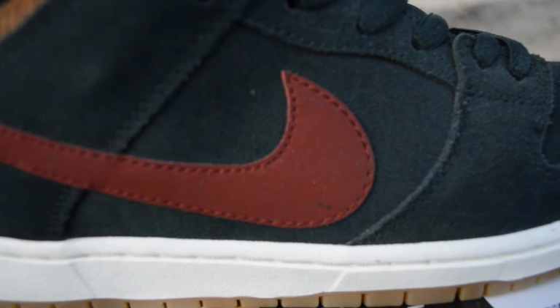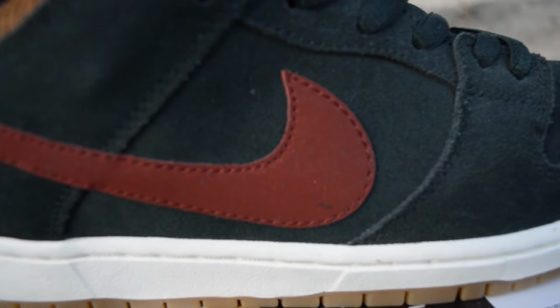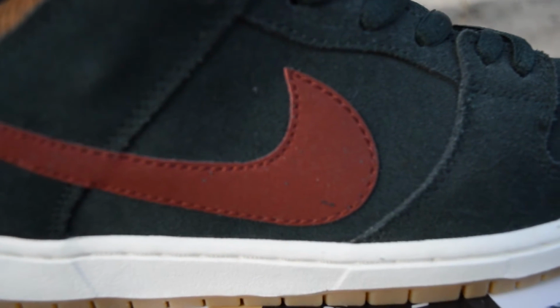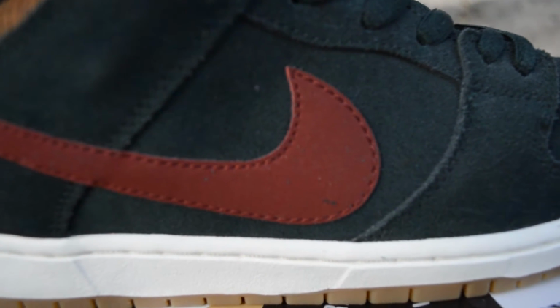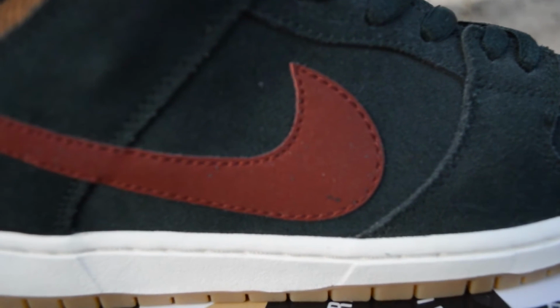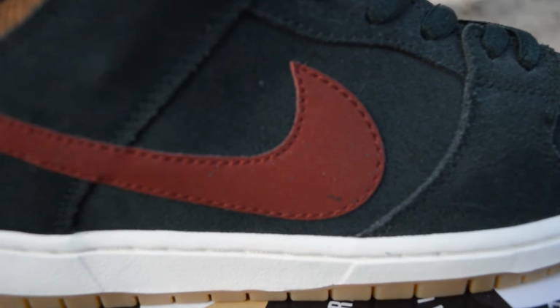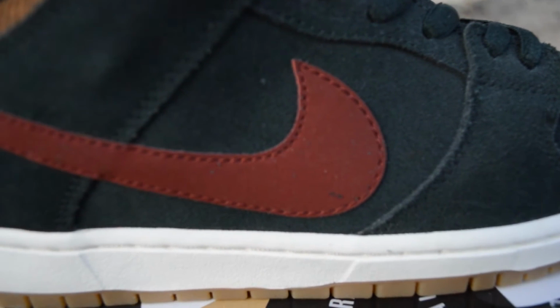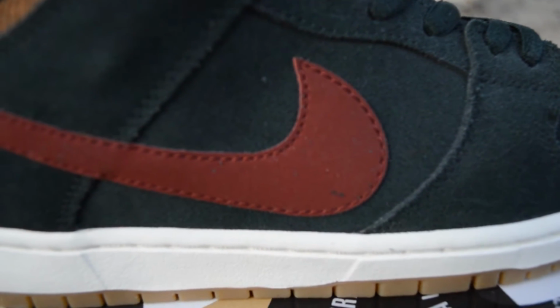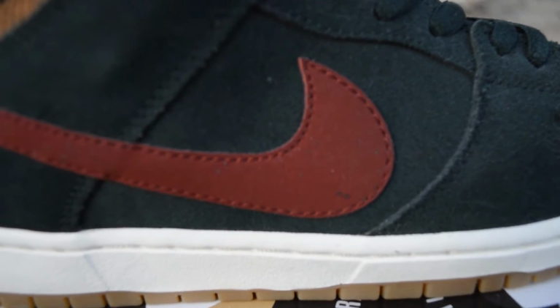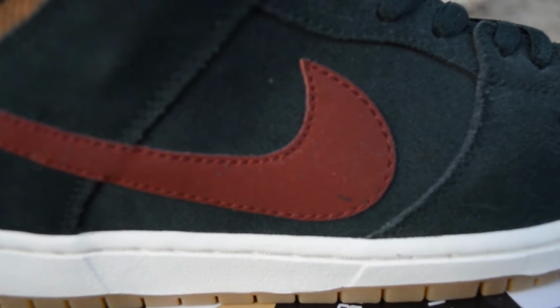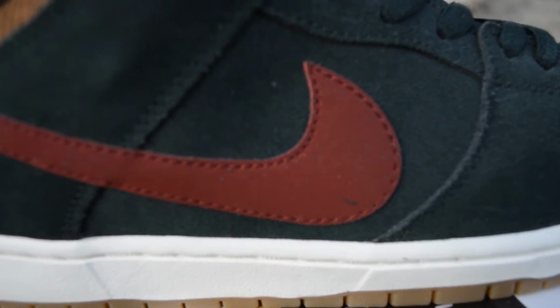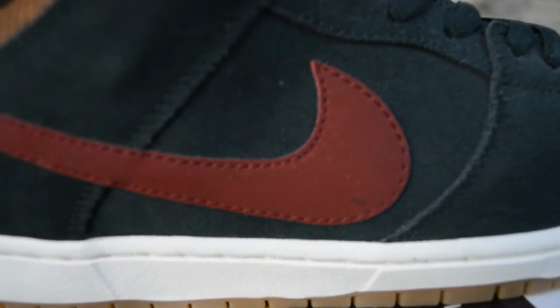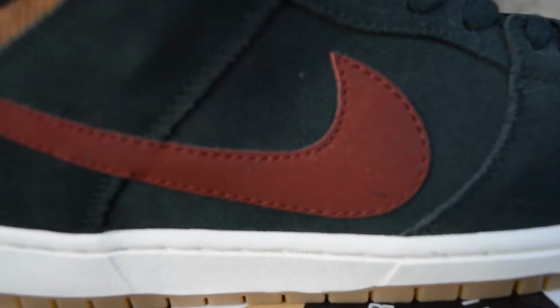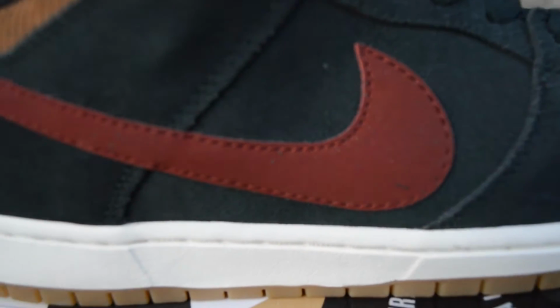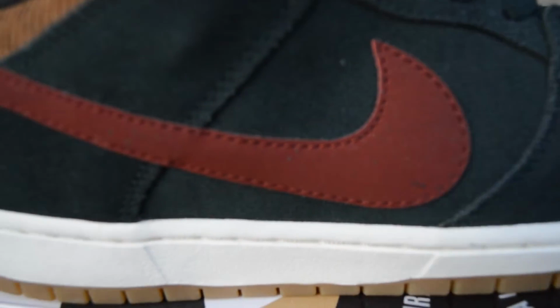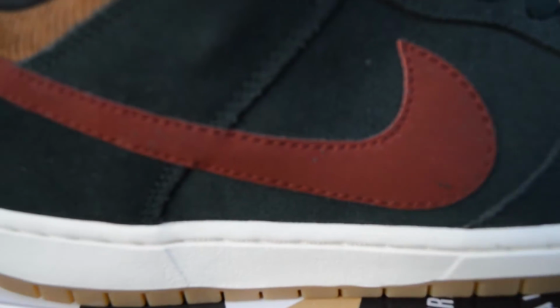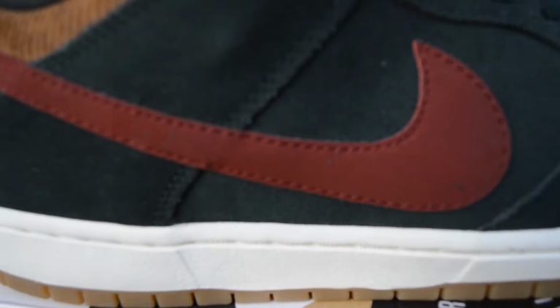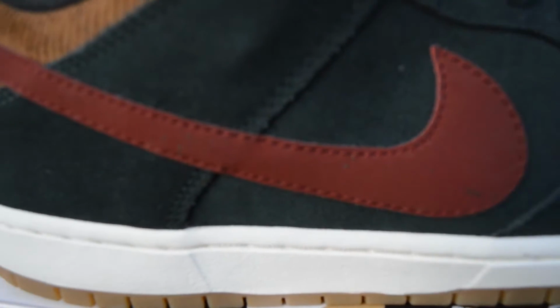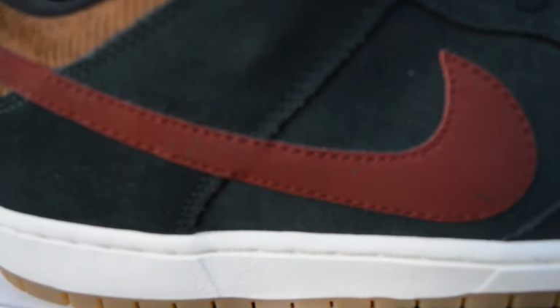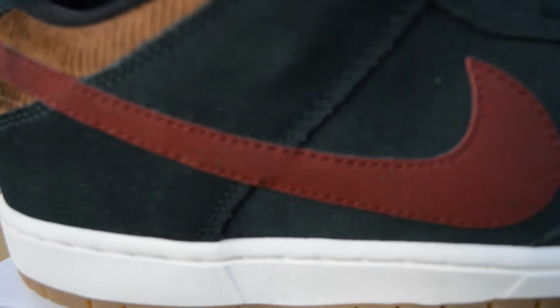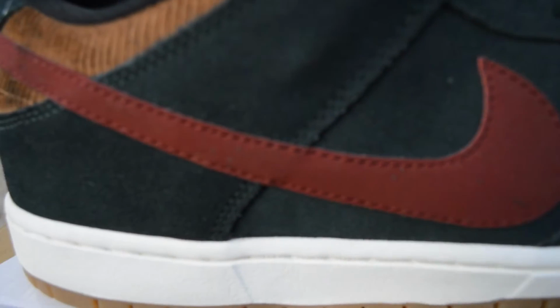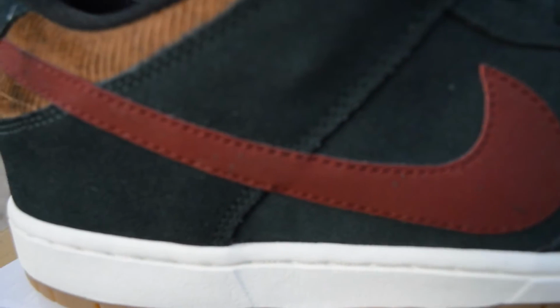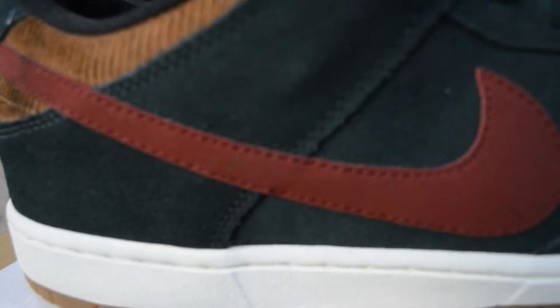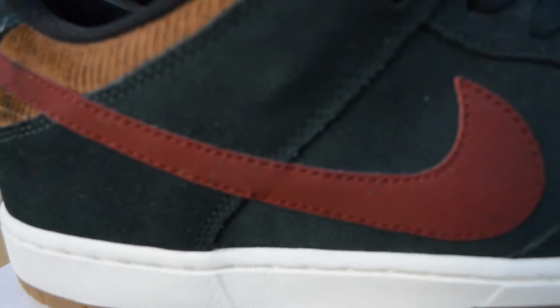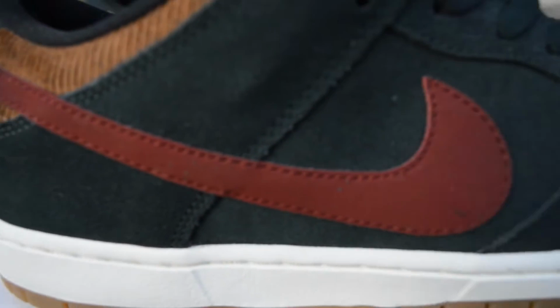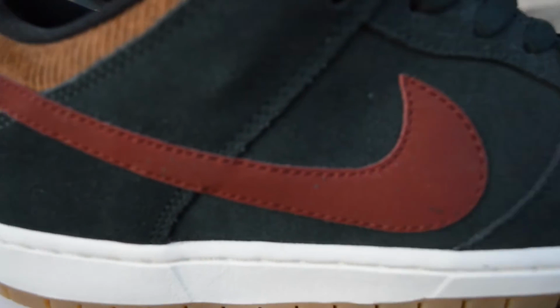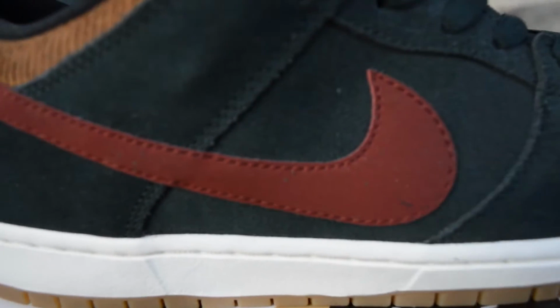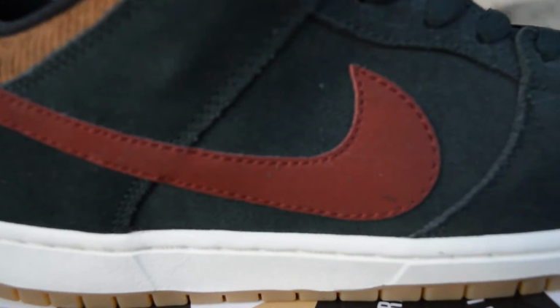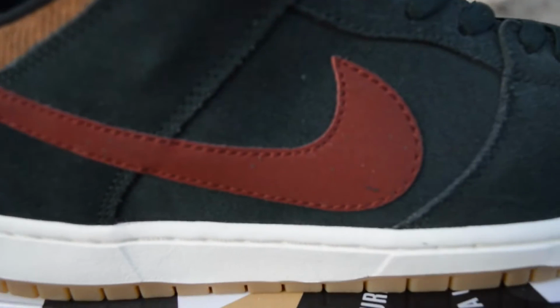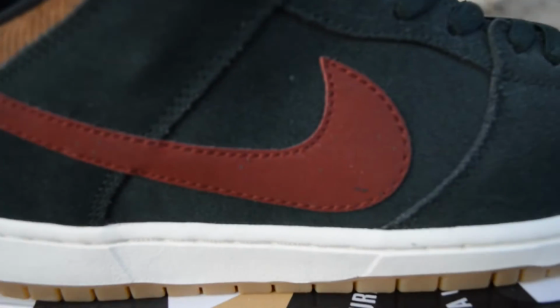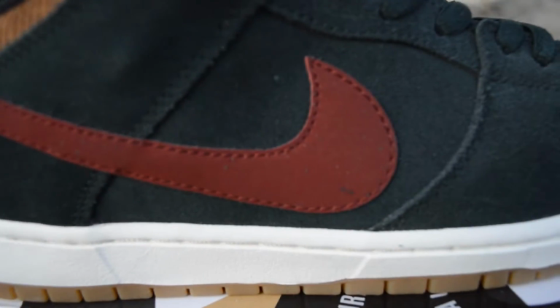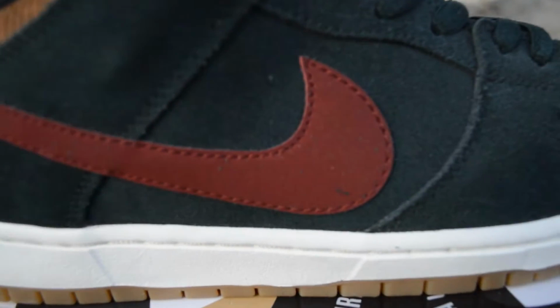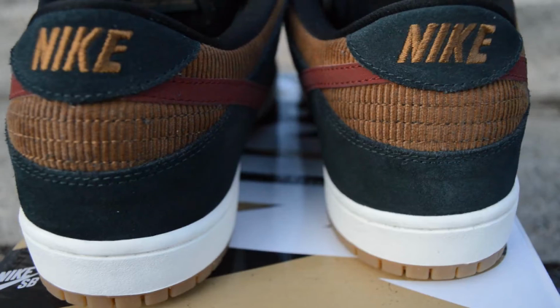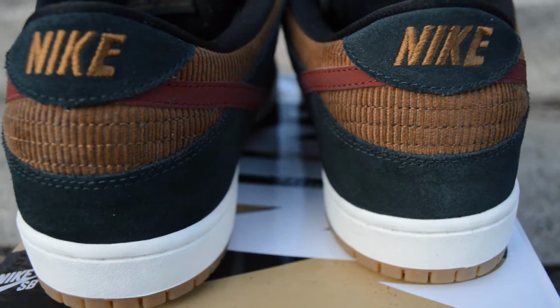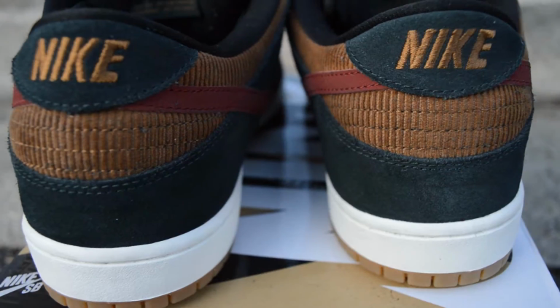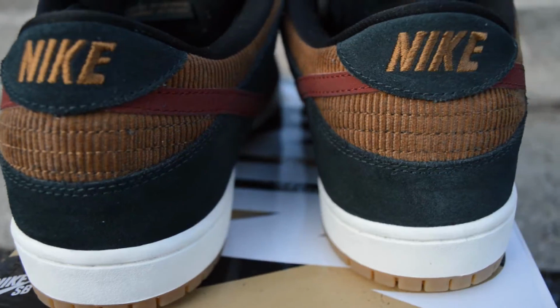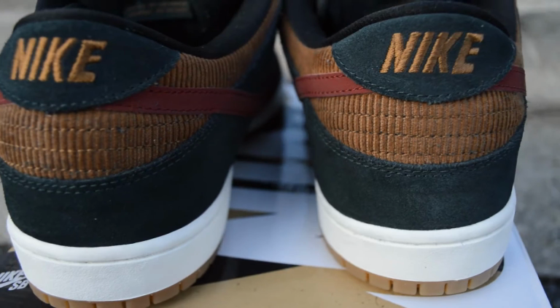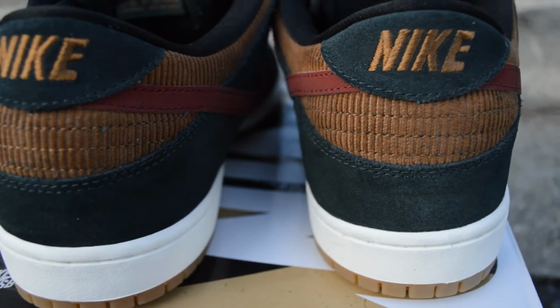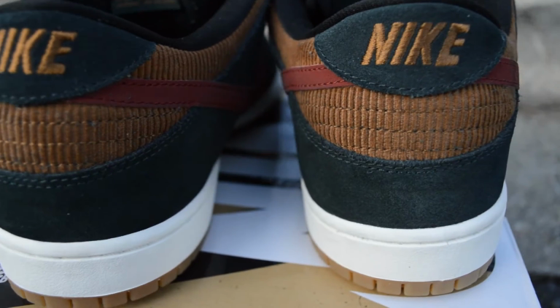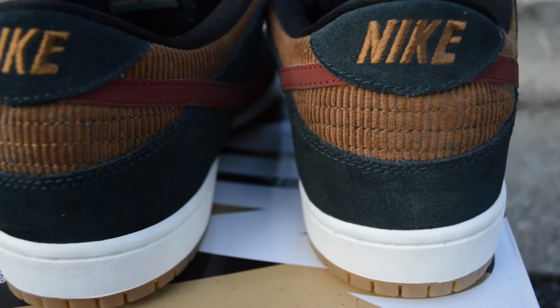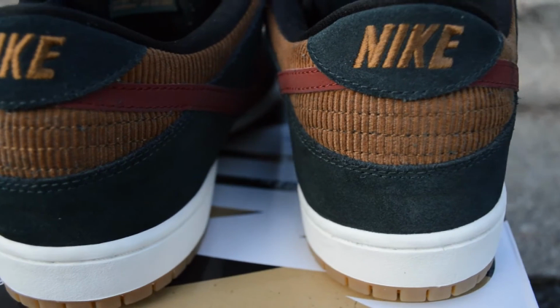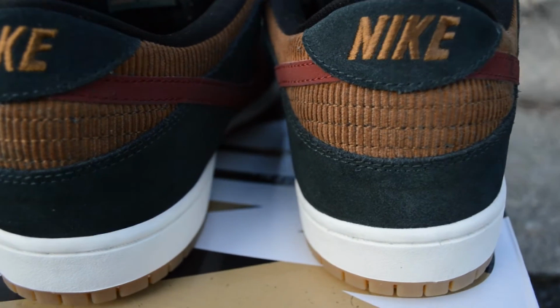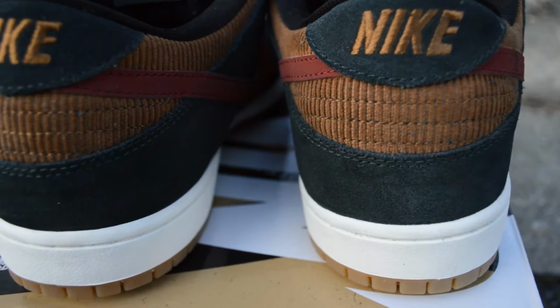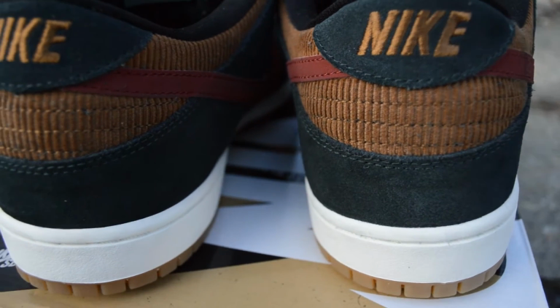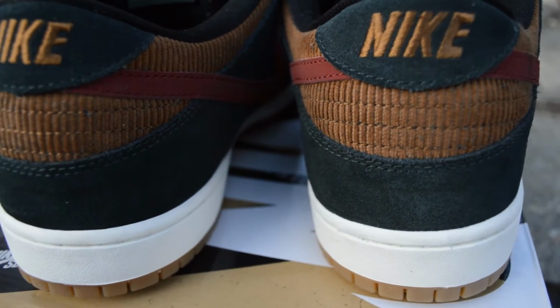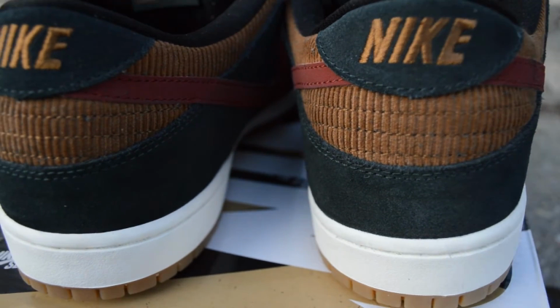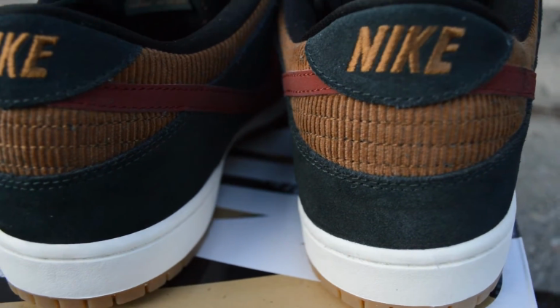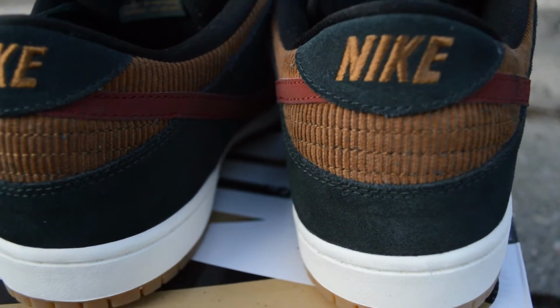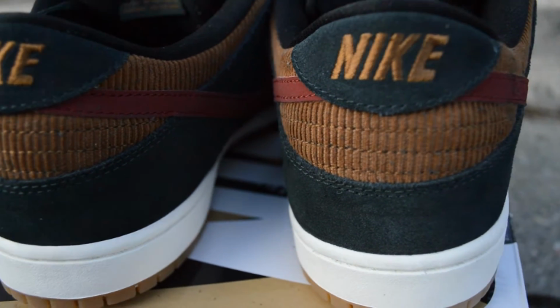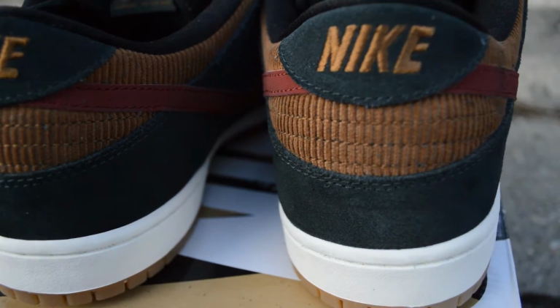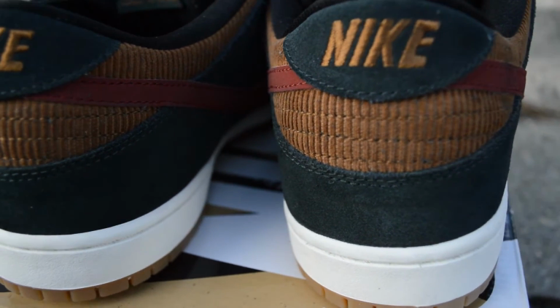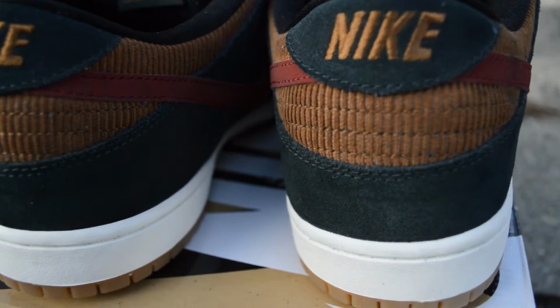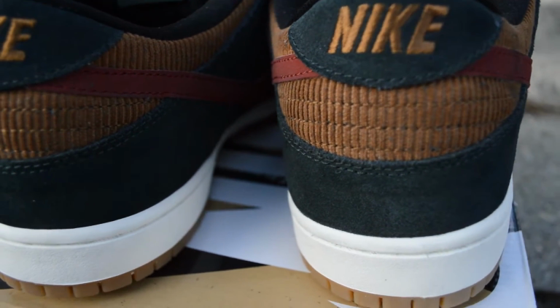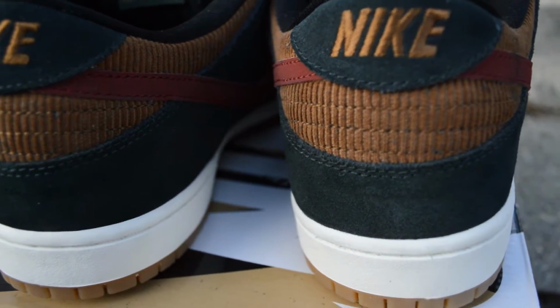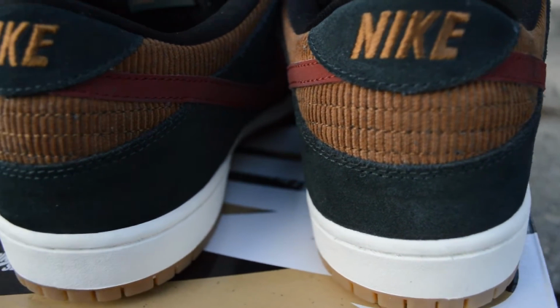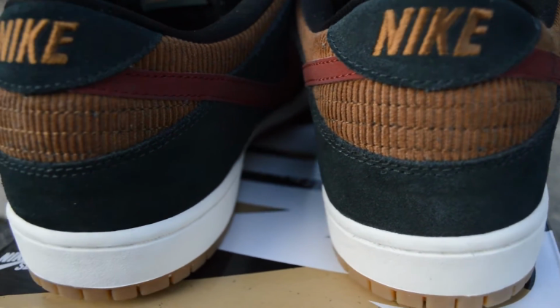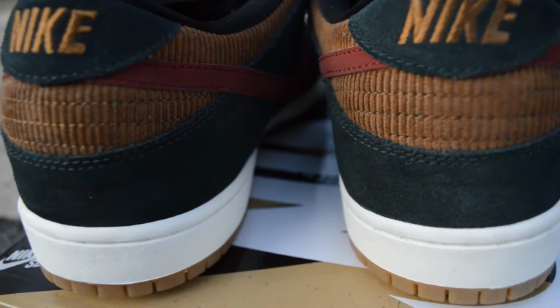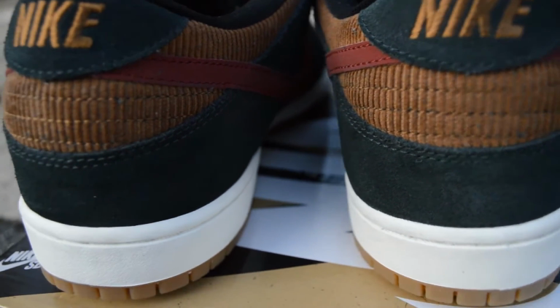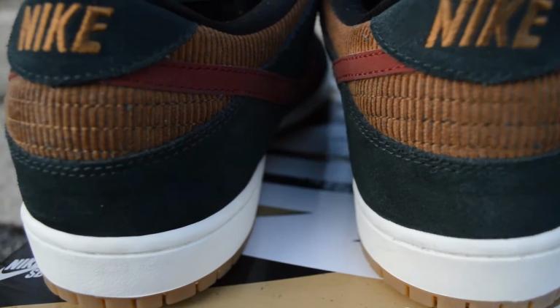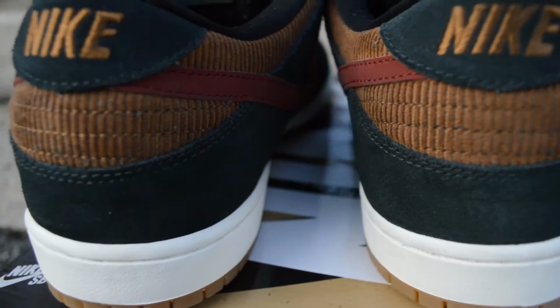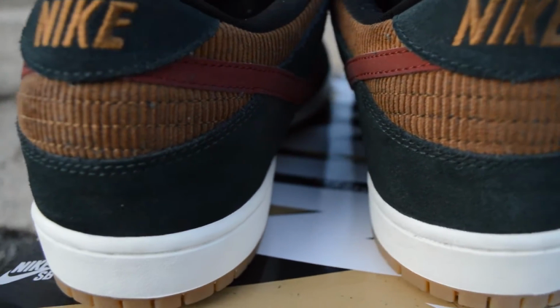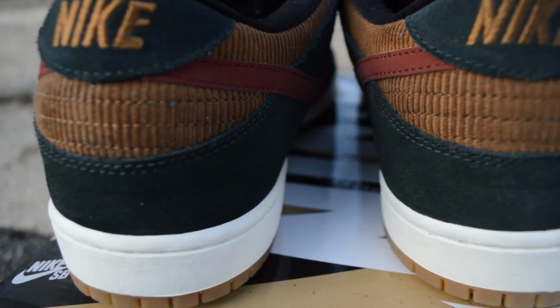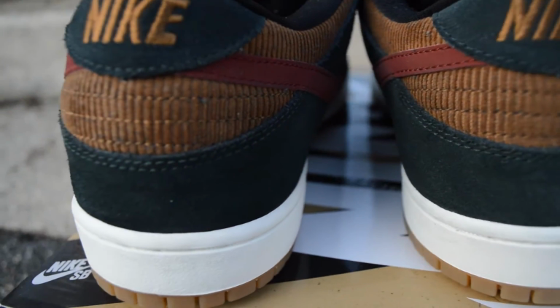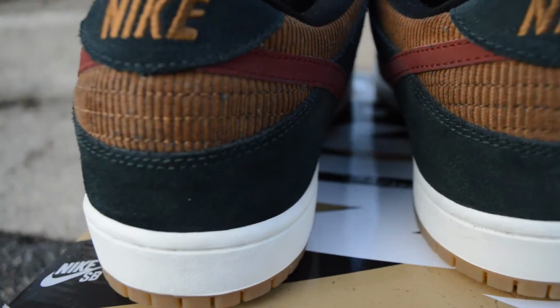The mid panel is dark green with a maroon swoosh. On the heel of the shoe, you can see more of that suede.